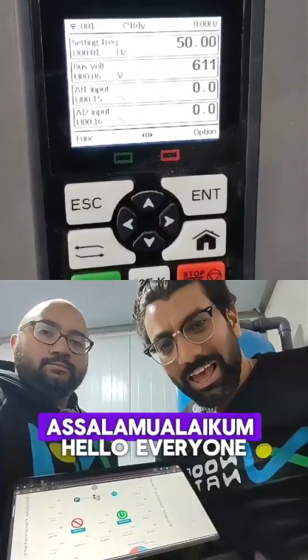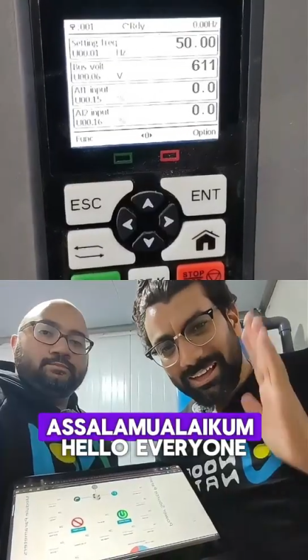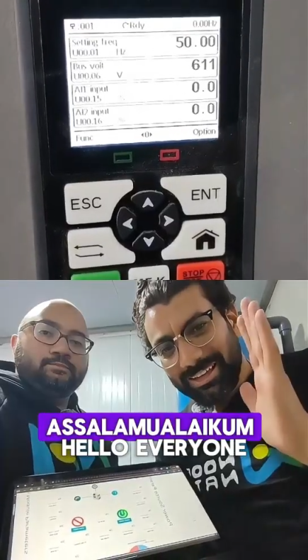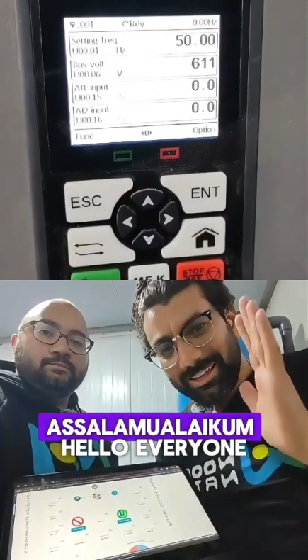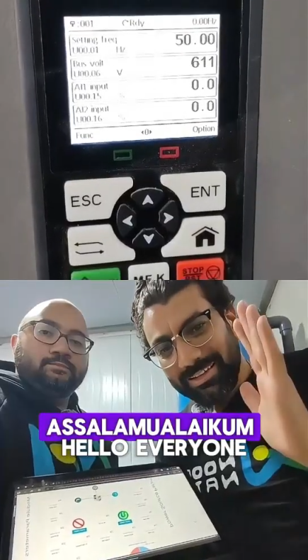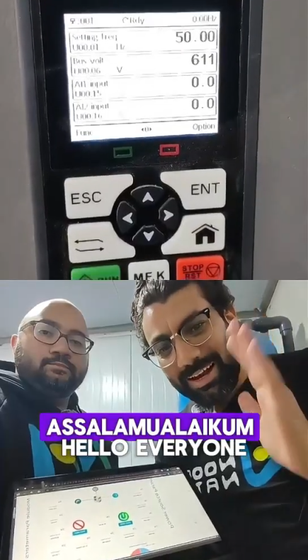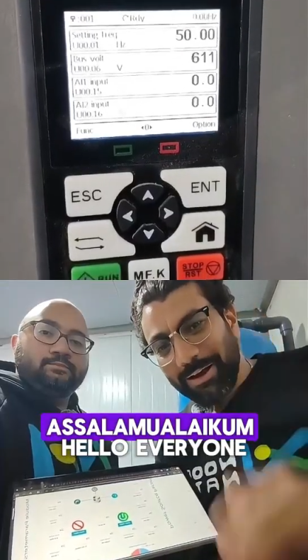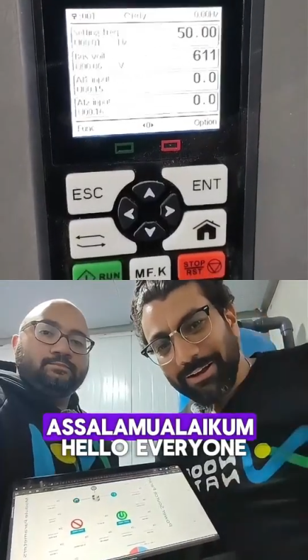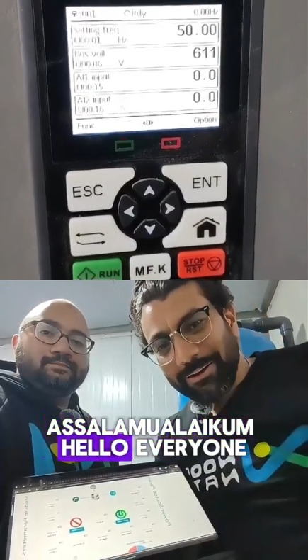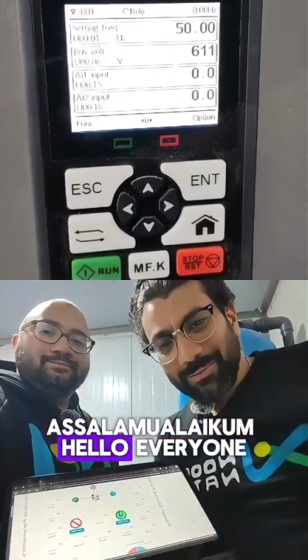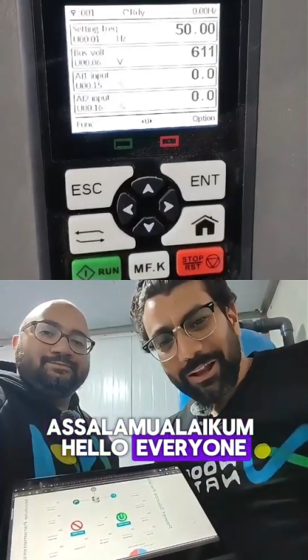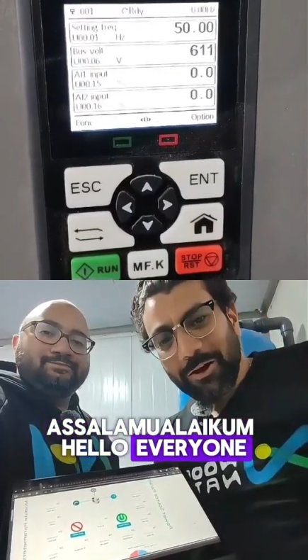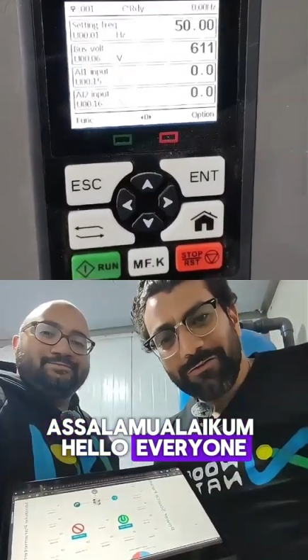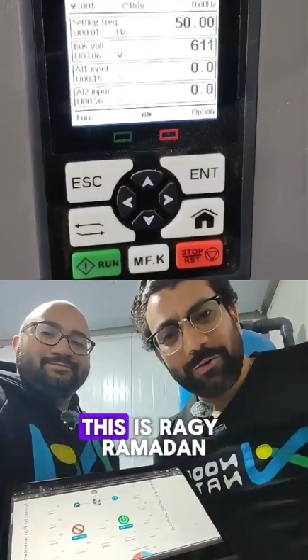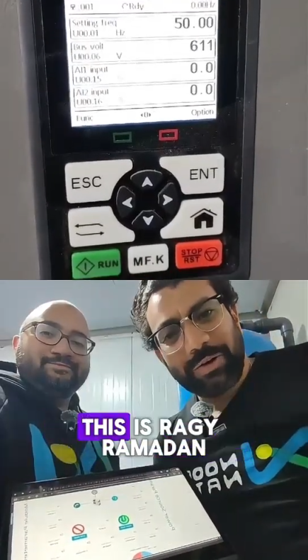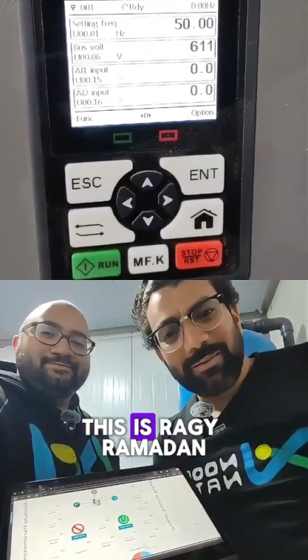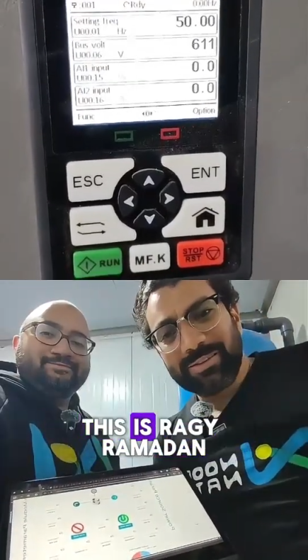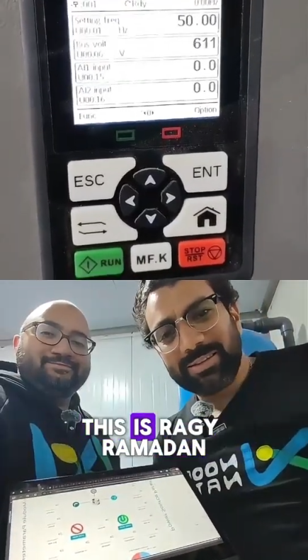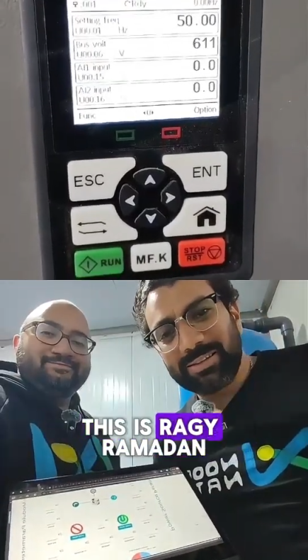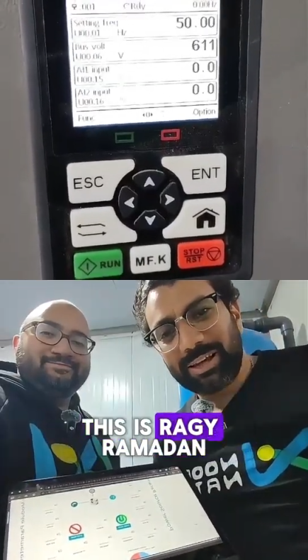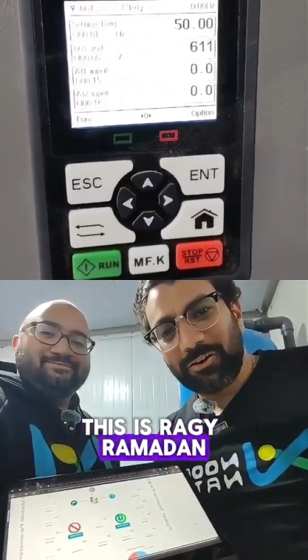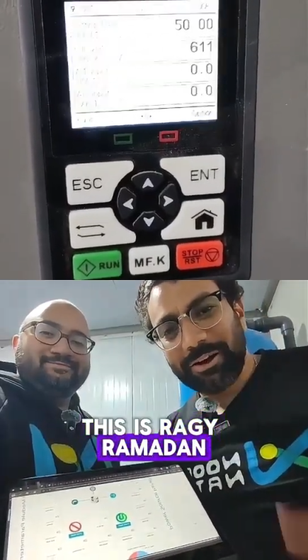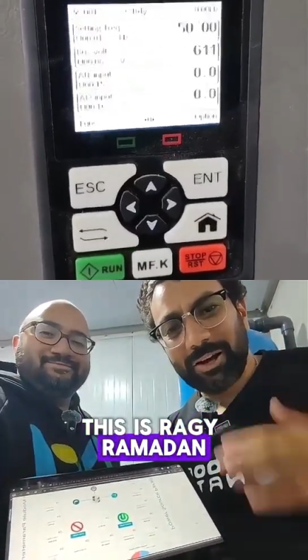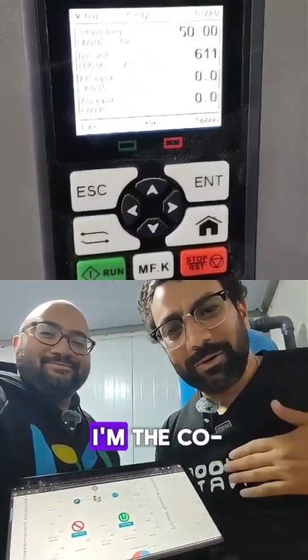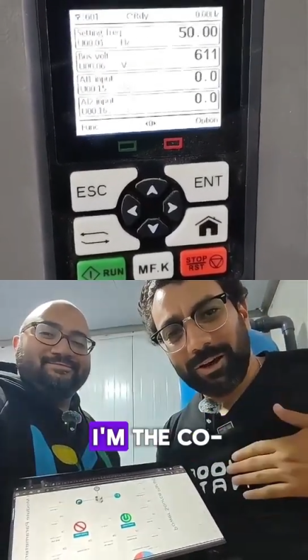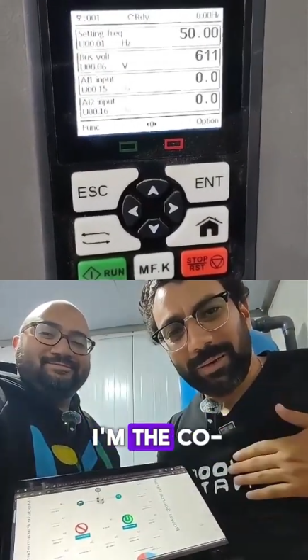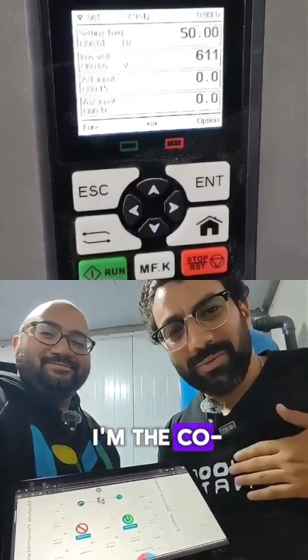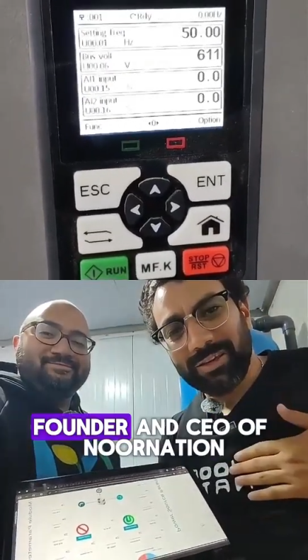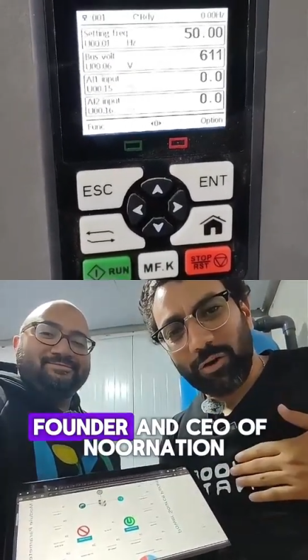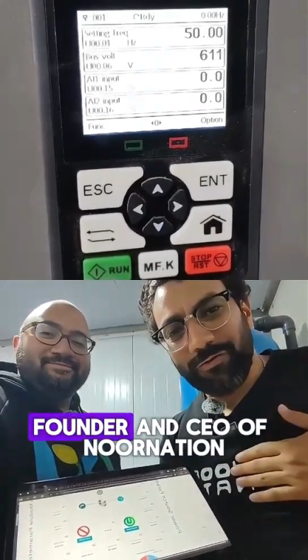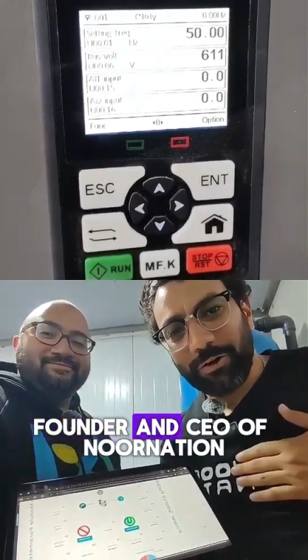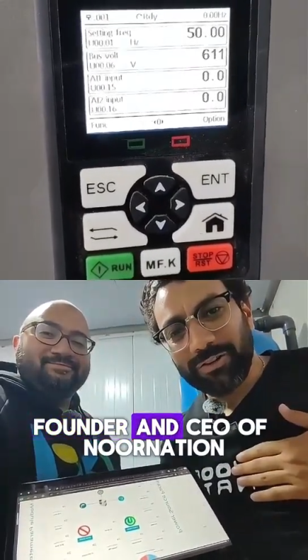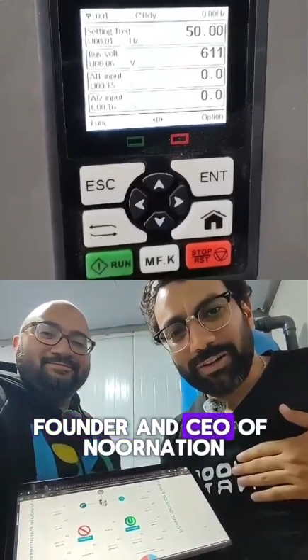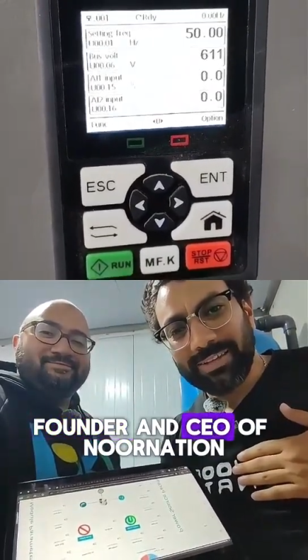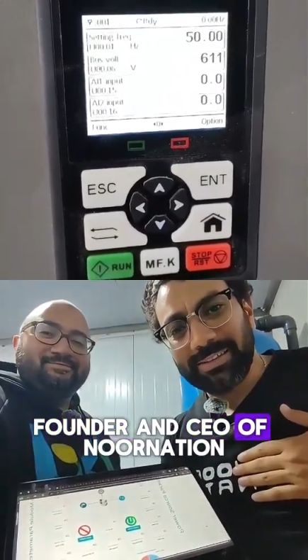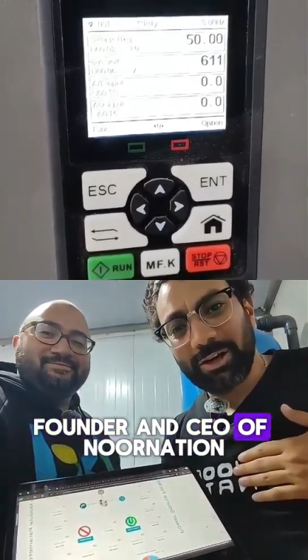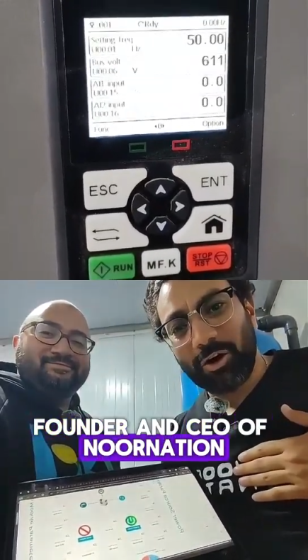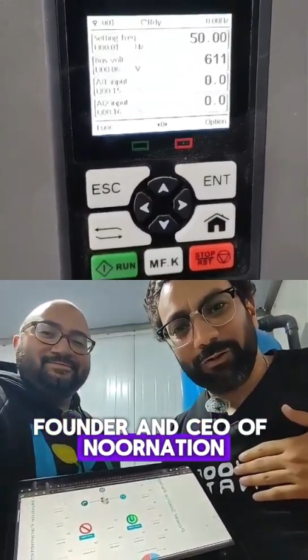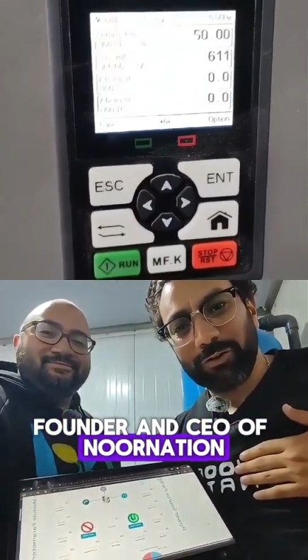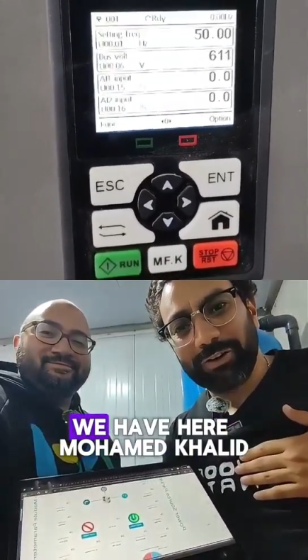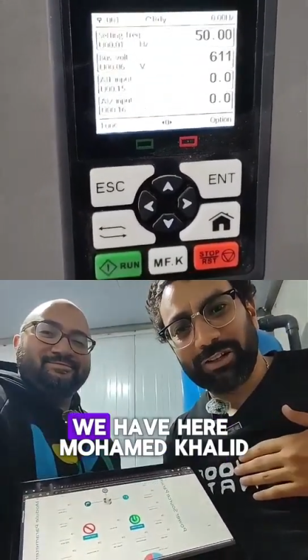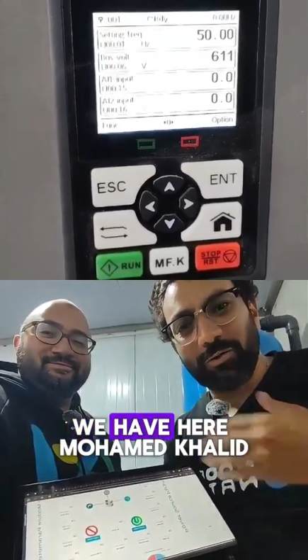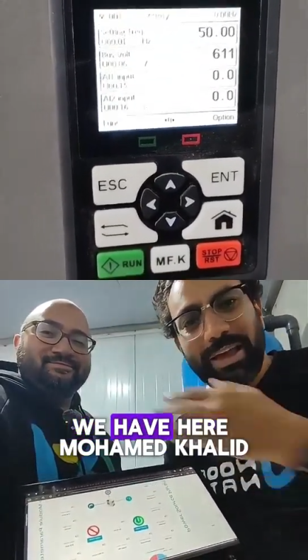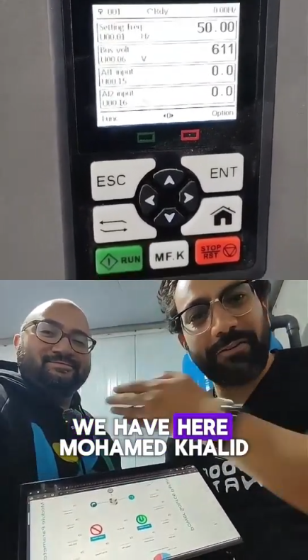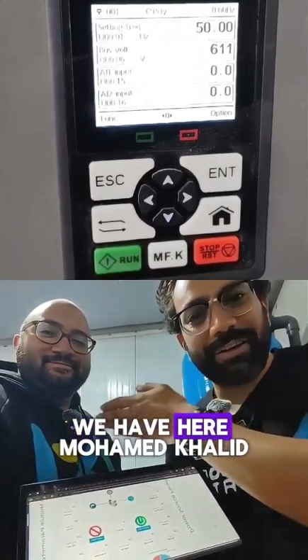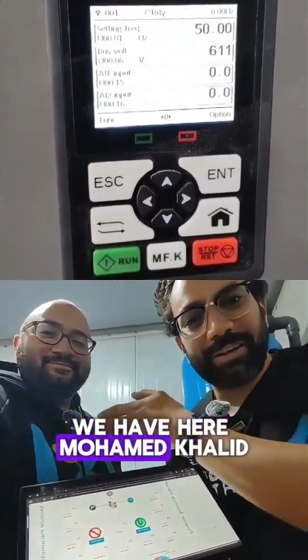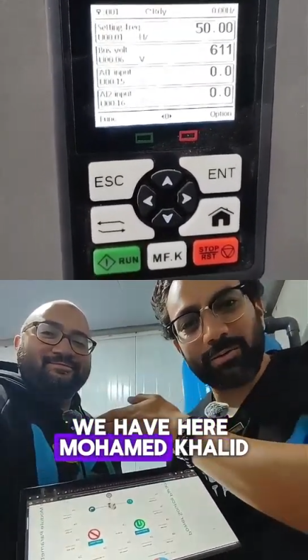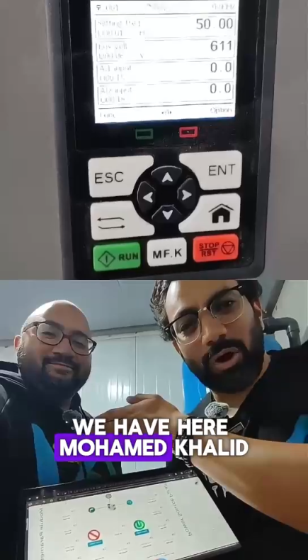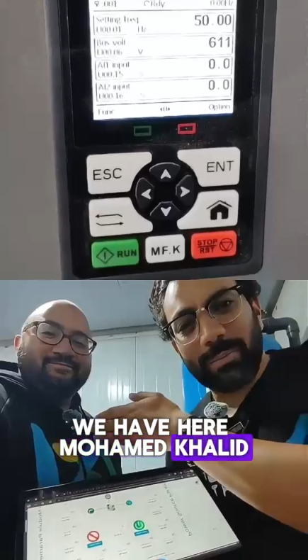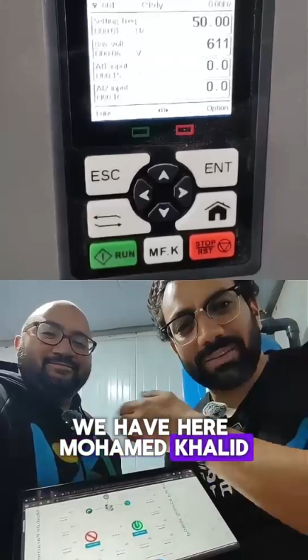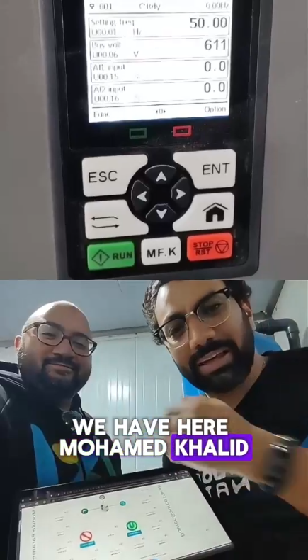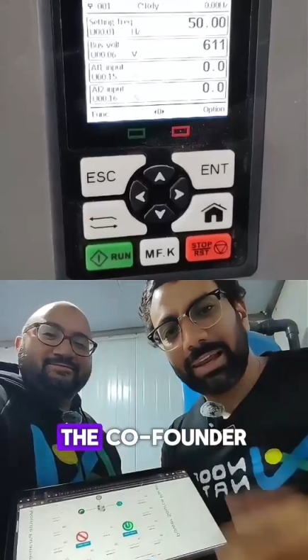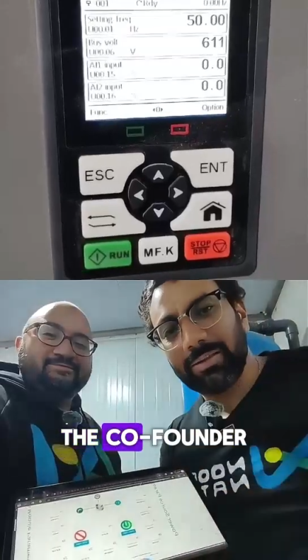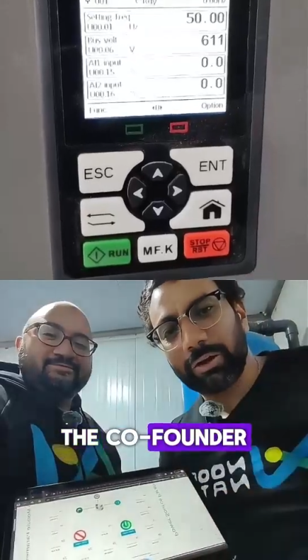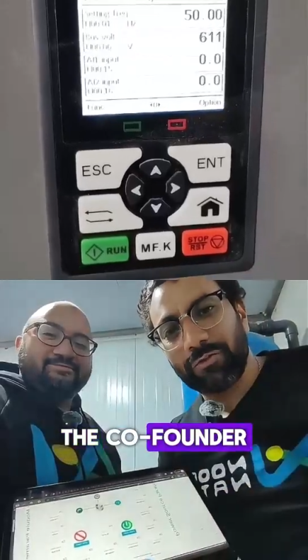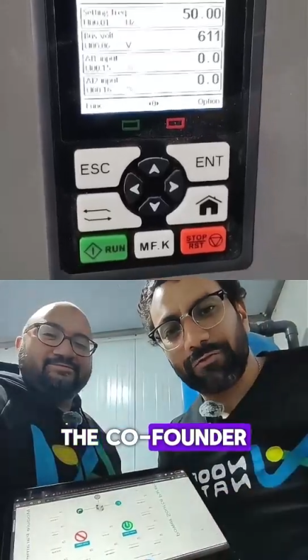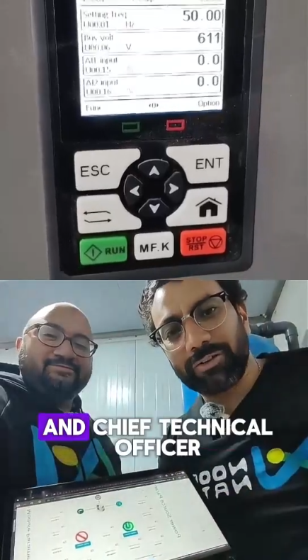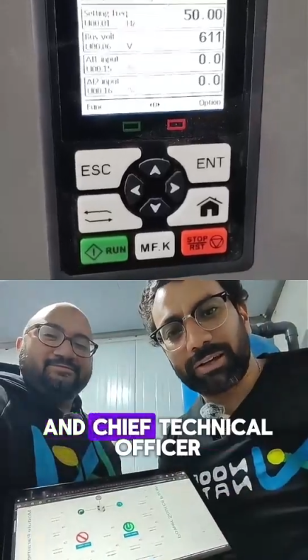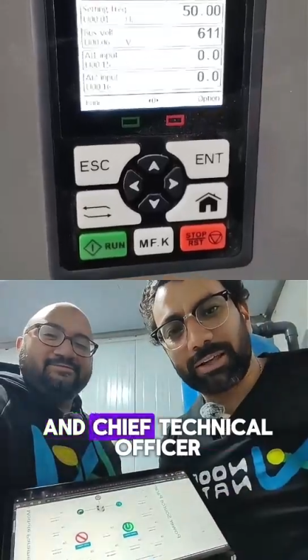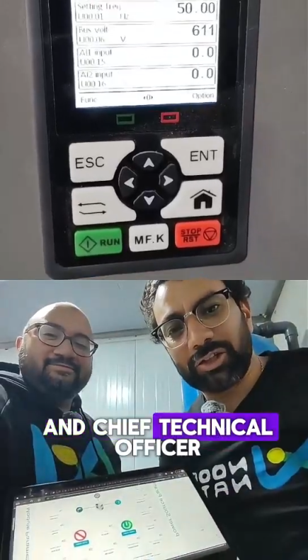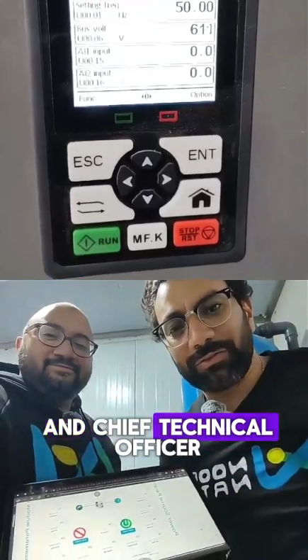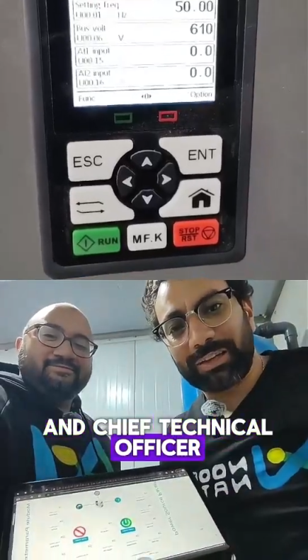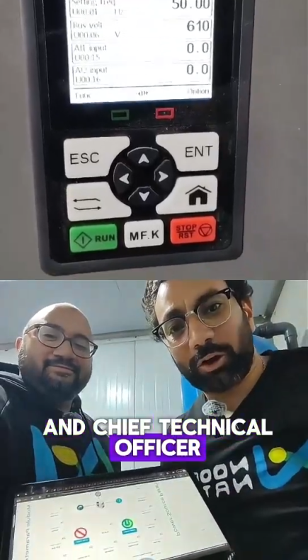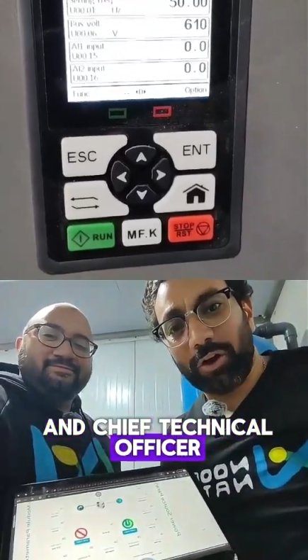As-salamu alaykum. Hello, everyone. This is Ragh Ramadhan. I'm the co-founder and CEO of Flour Nation. We have here Mohamed Khalil, the co-founder and chief technical officer.